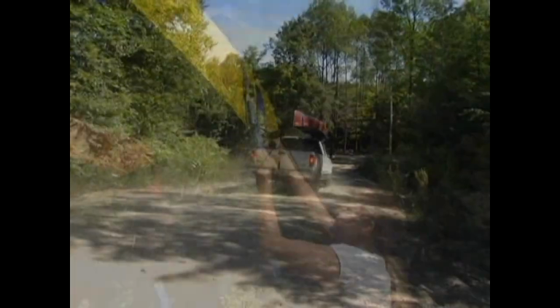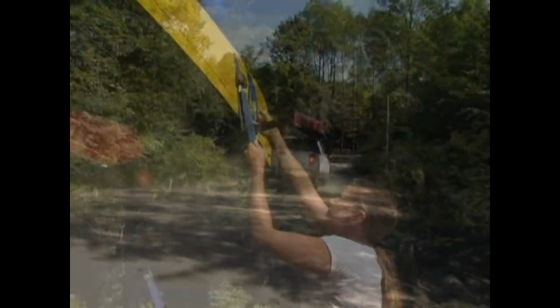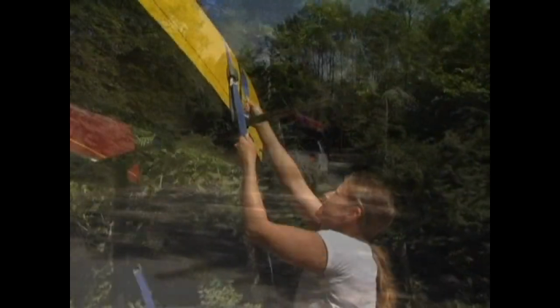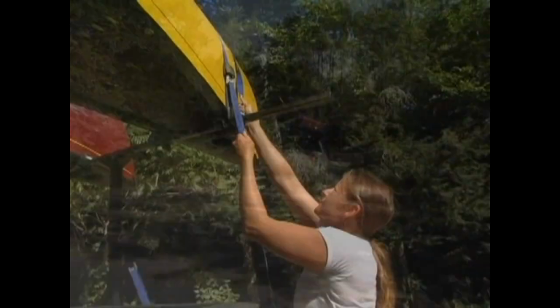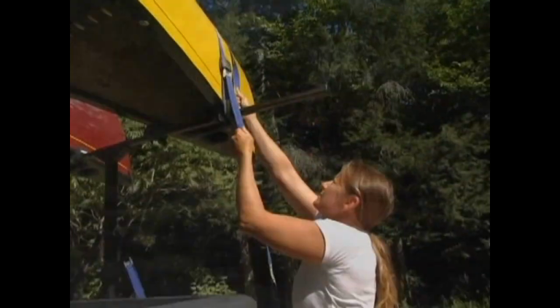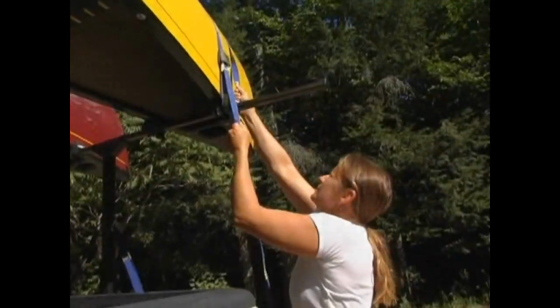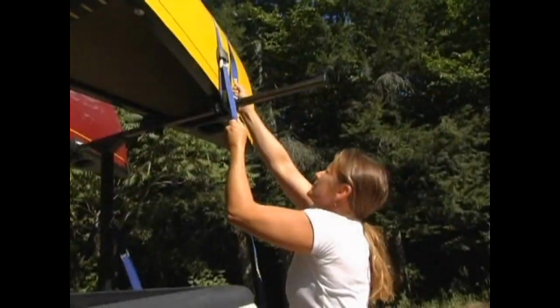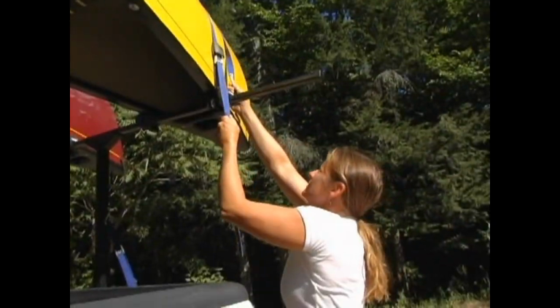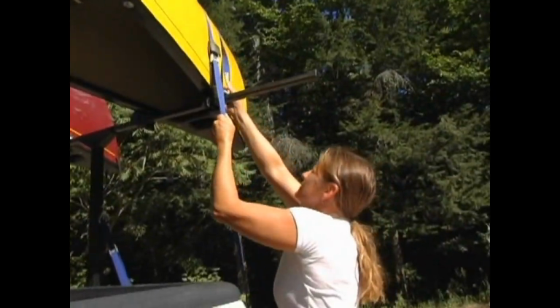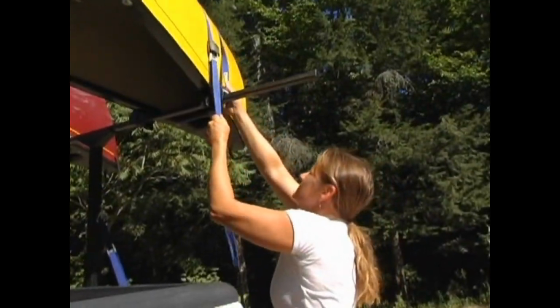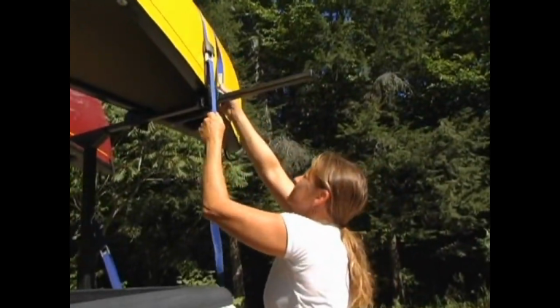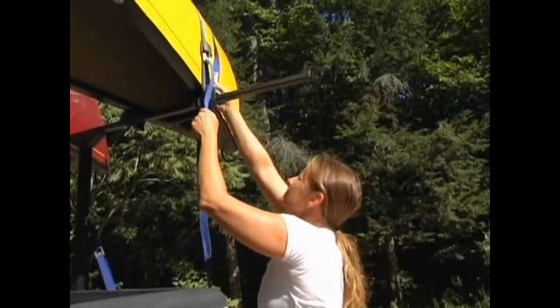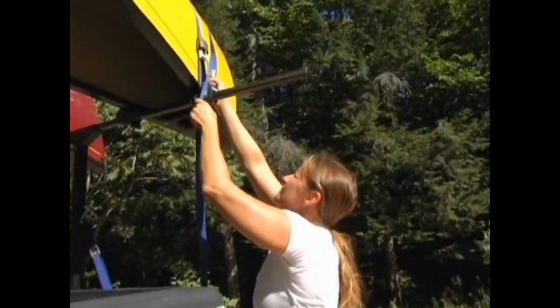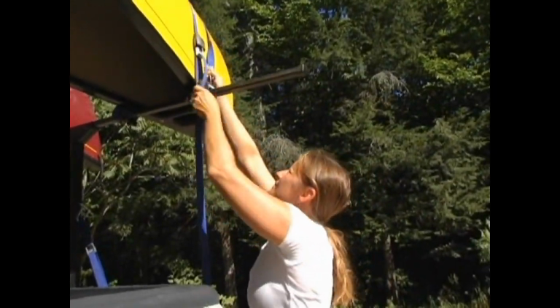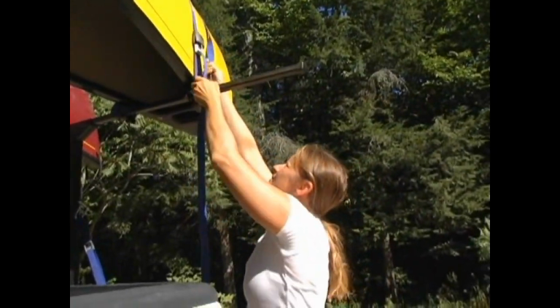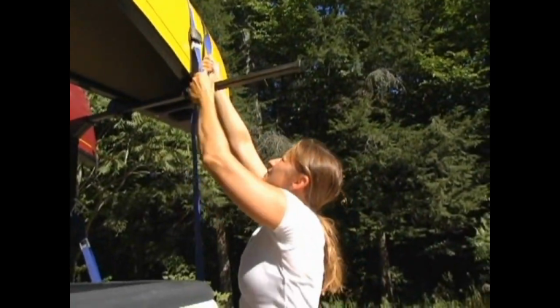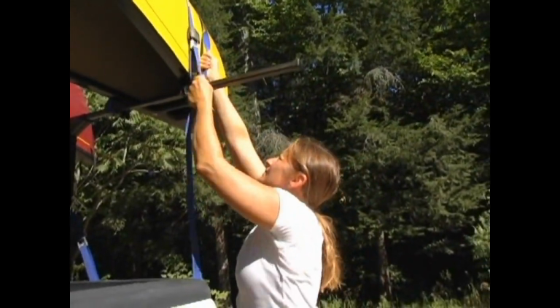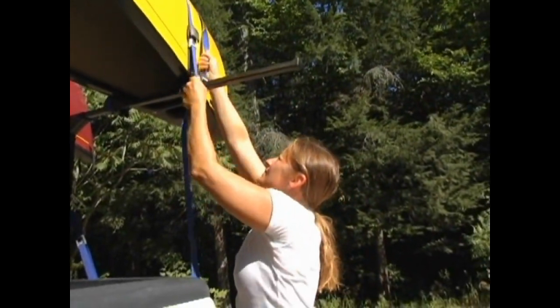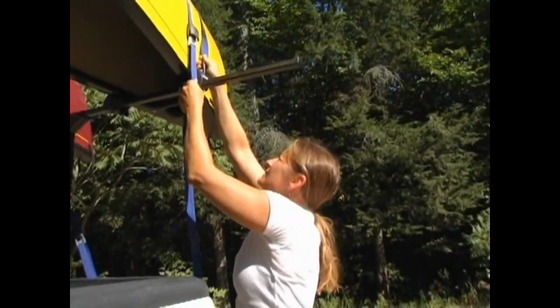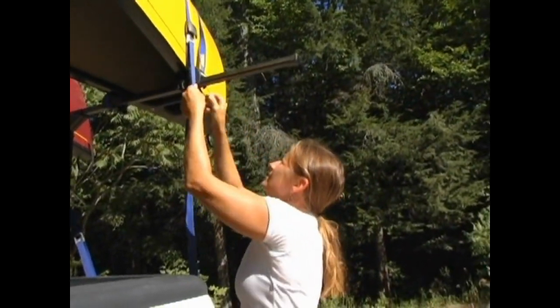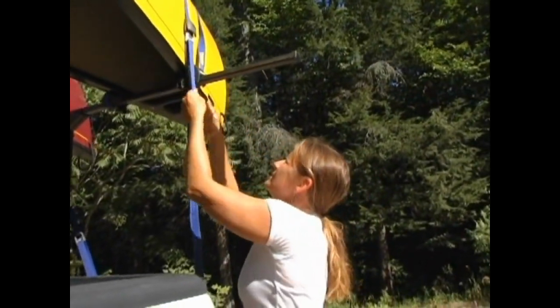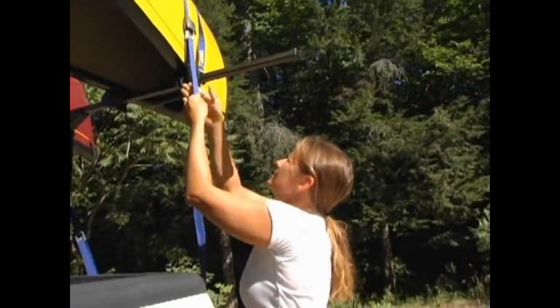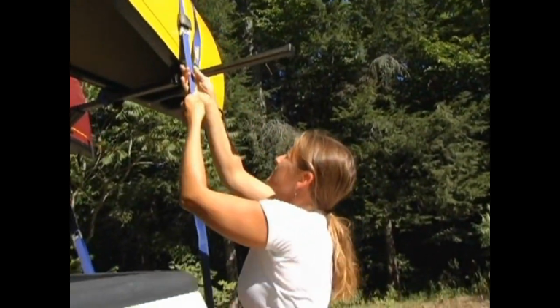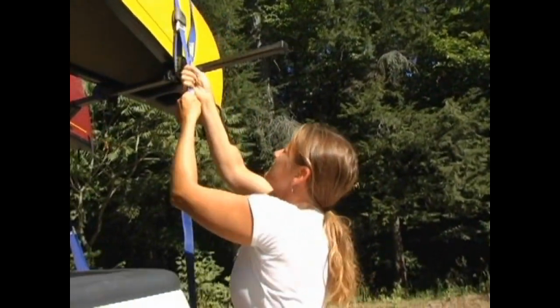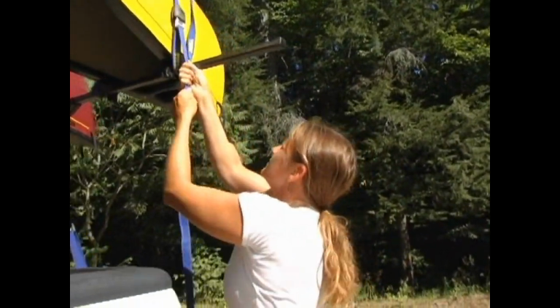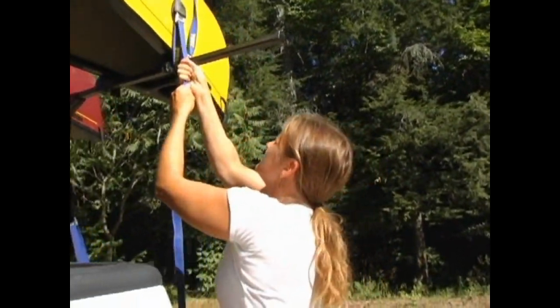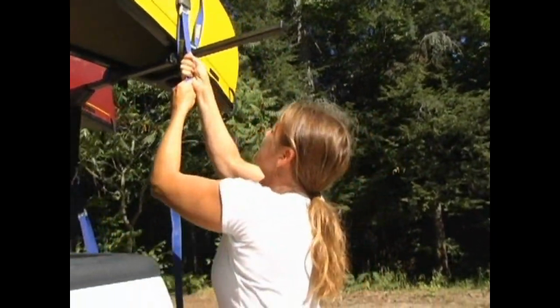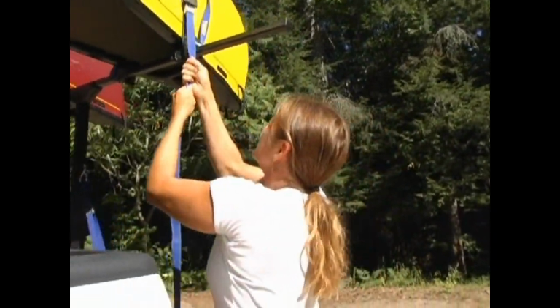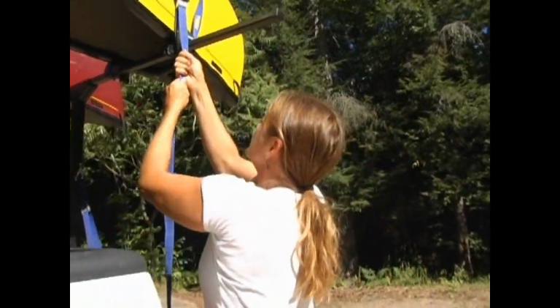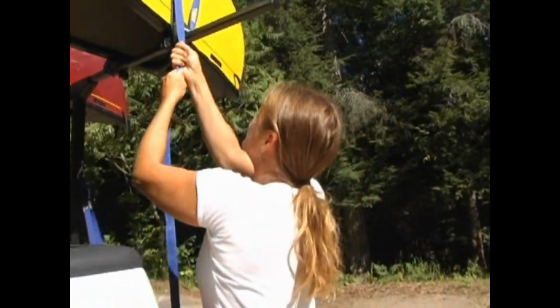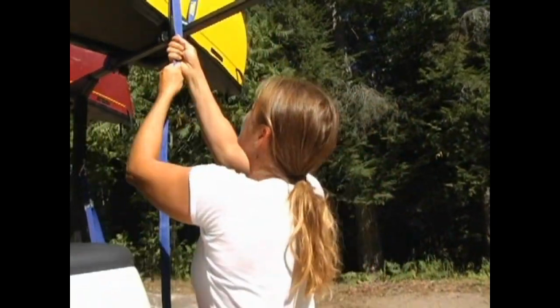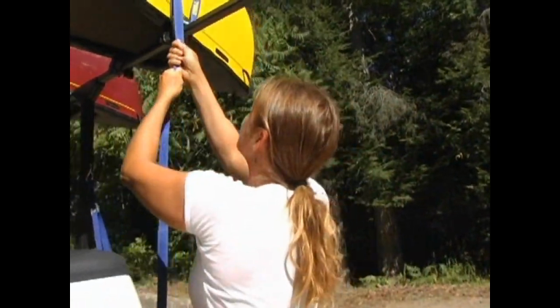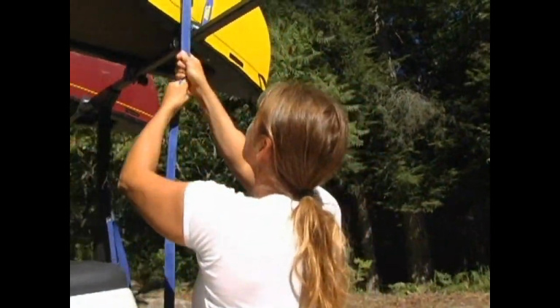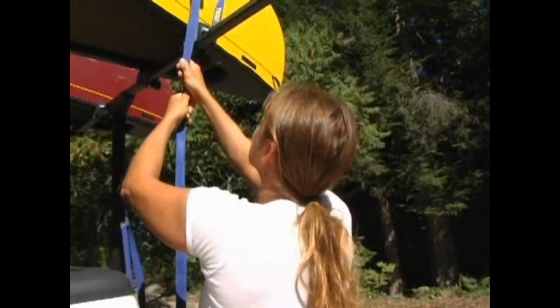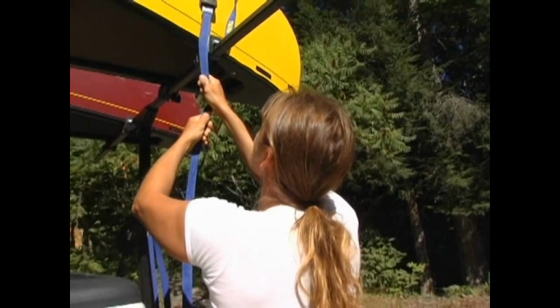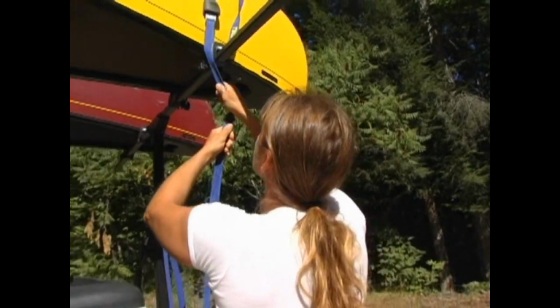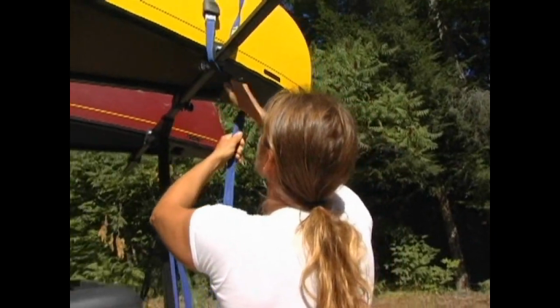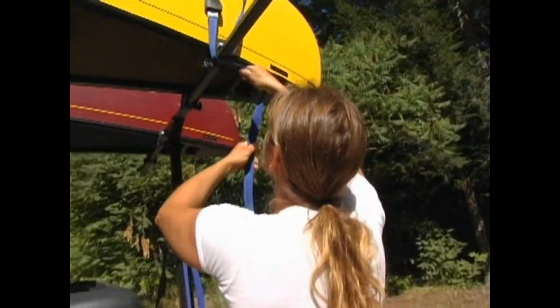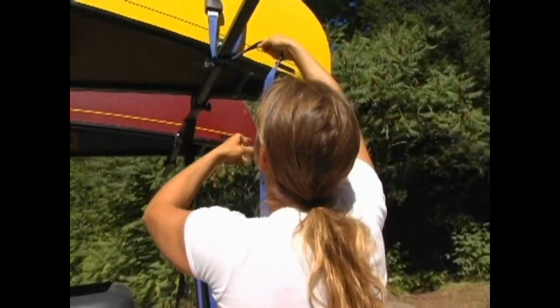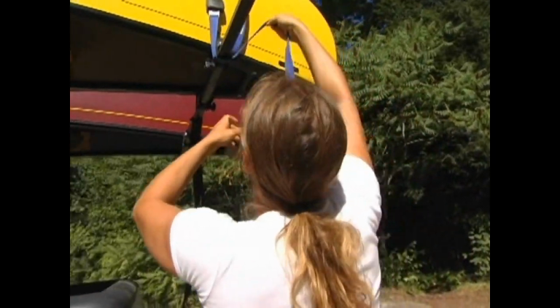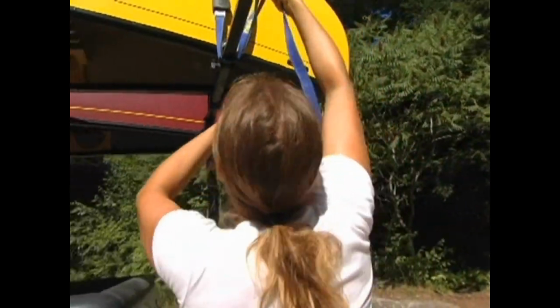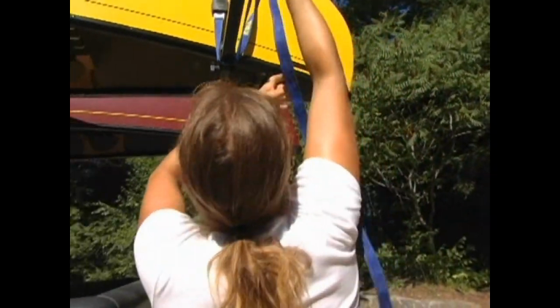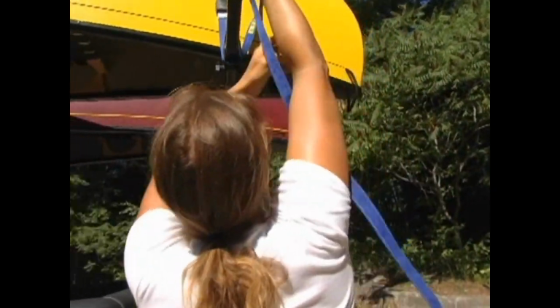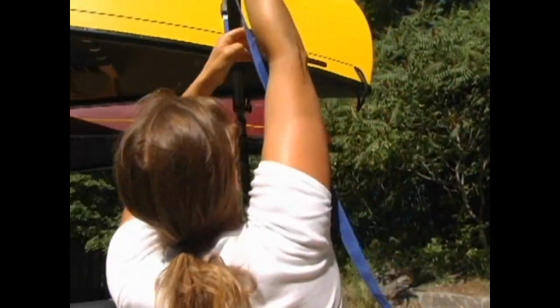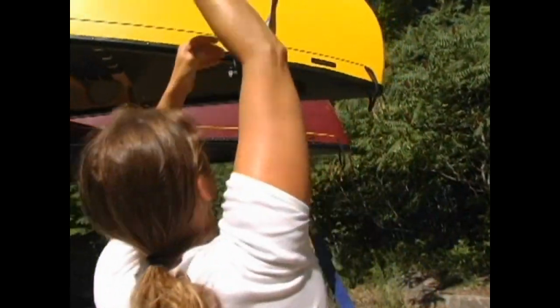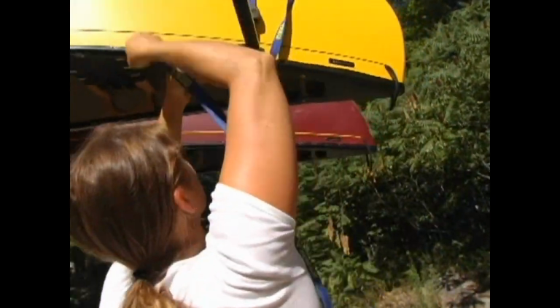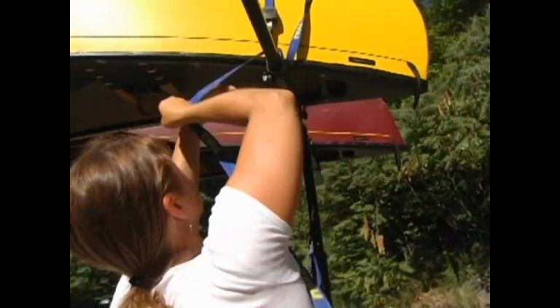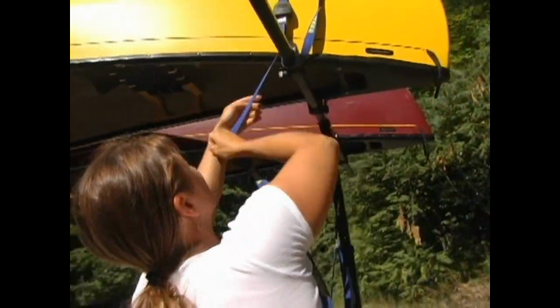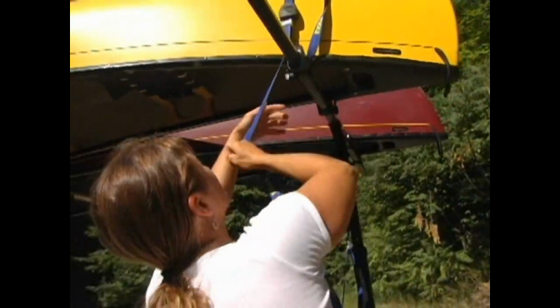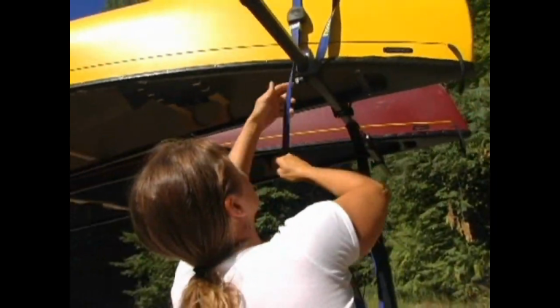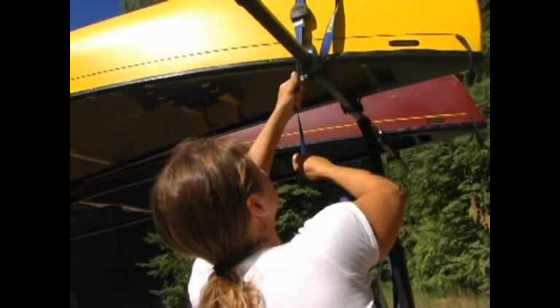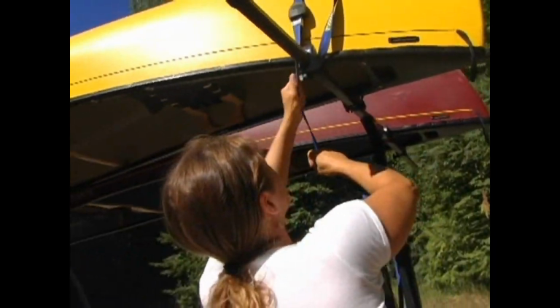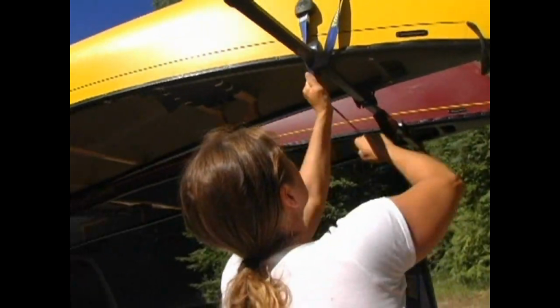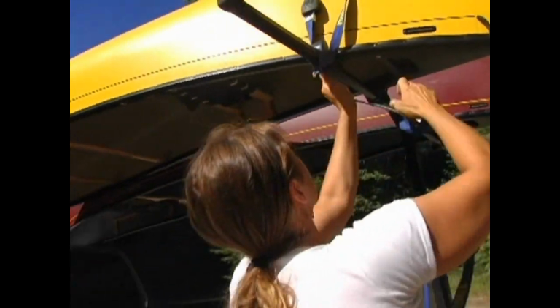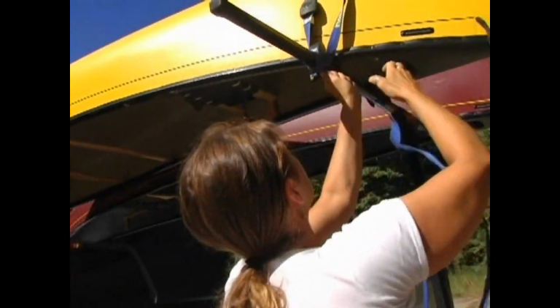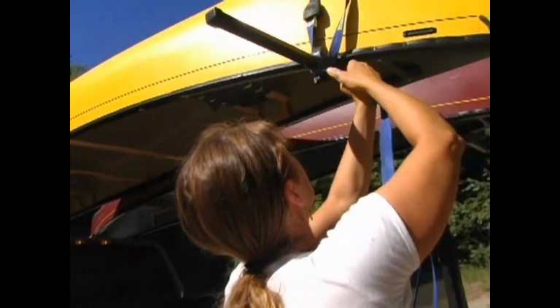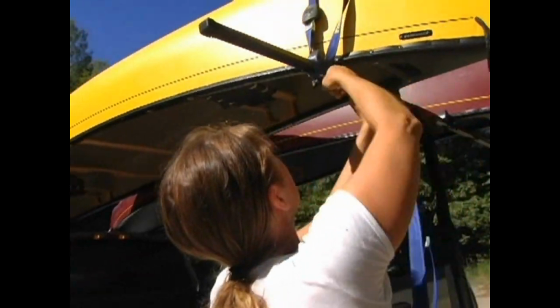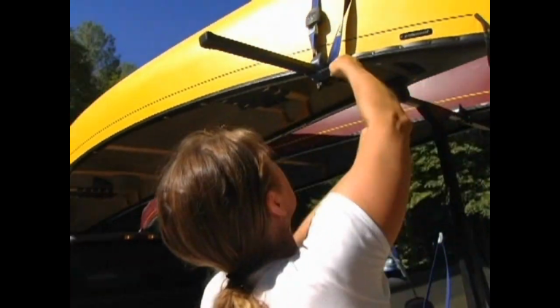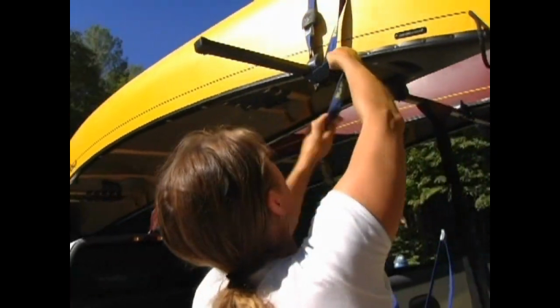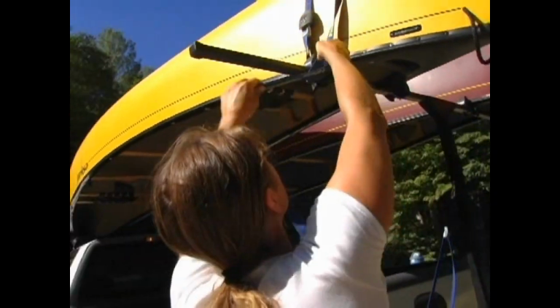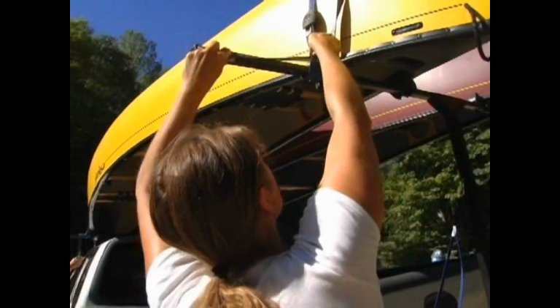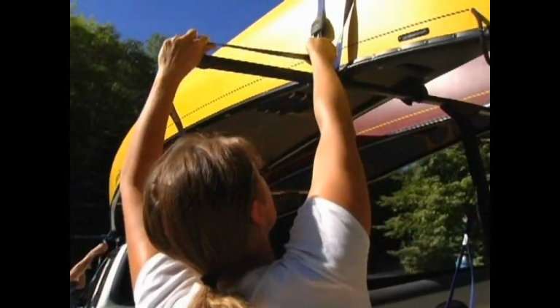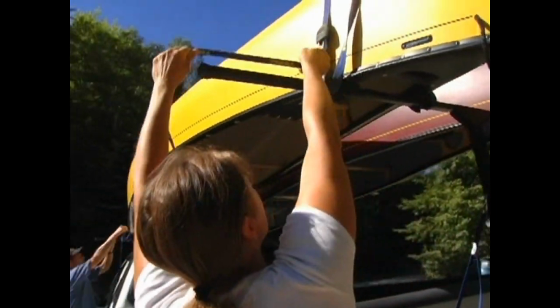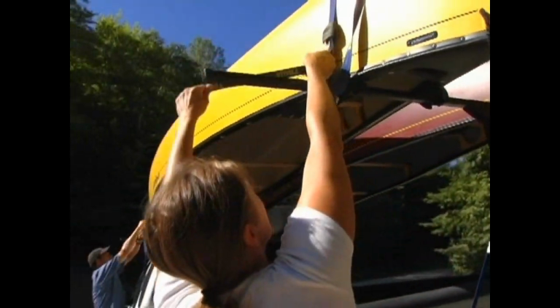It doesn't take a rocket scientist to figure out that strapping a 14 to 18 foot canoe to the roof of your car can be a real recipe for disaster.